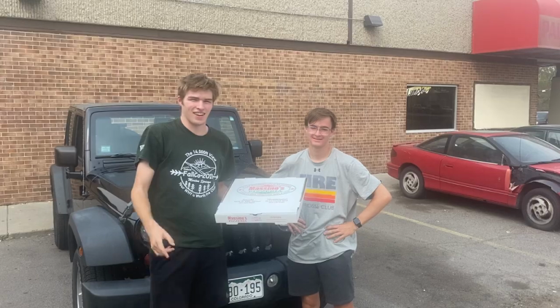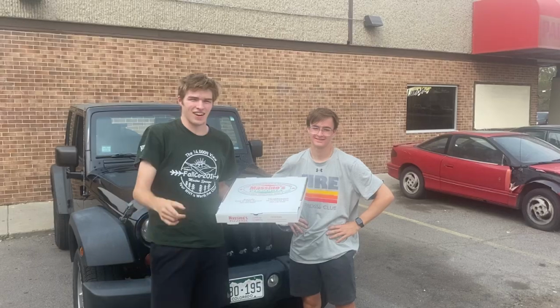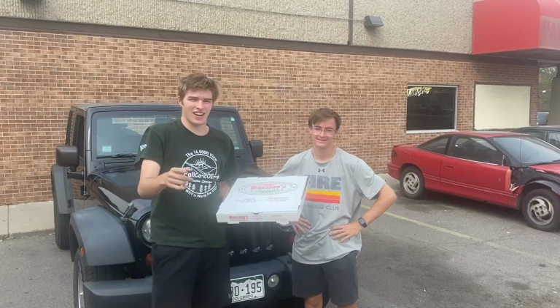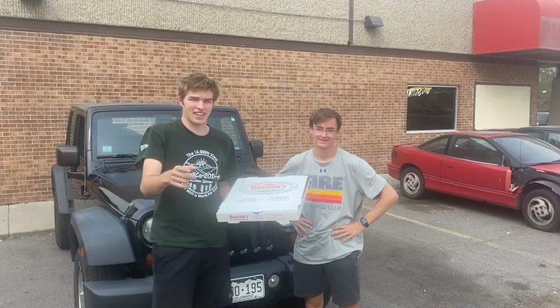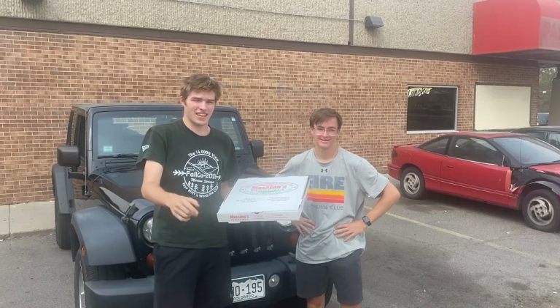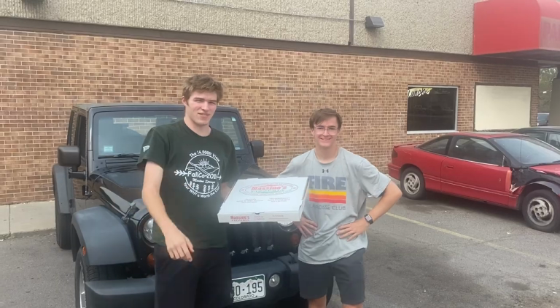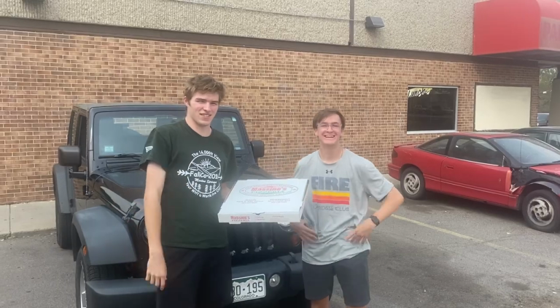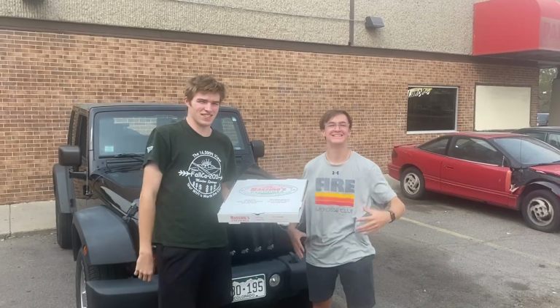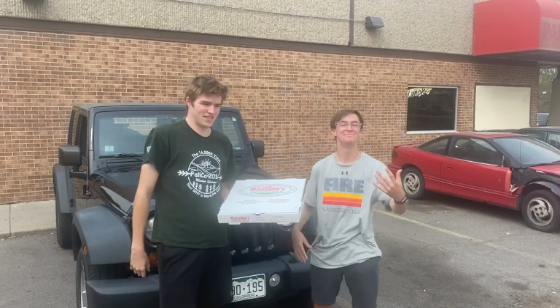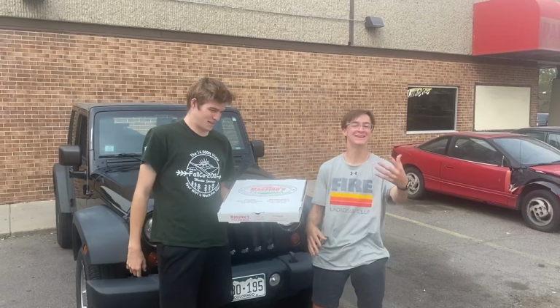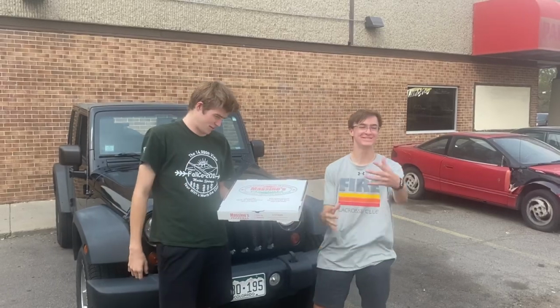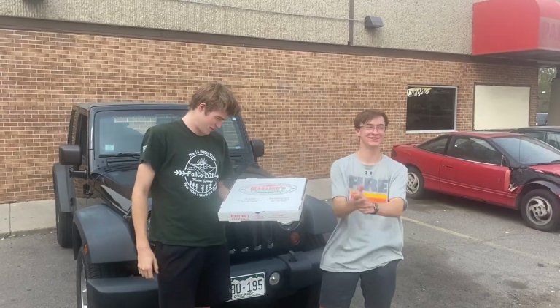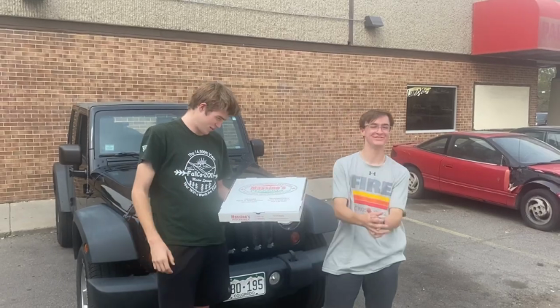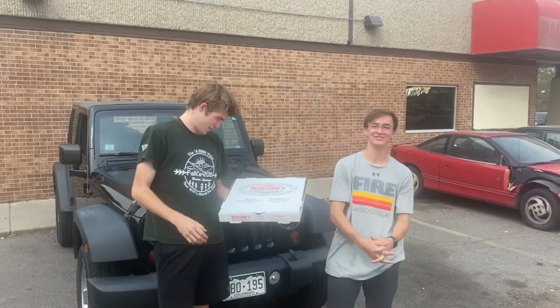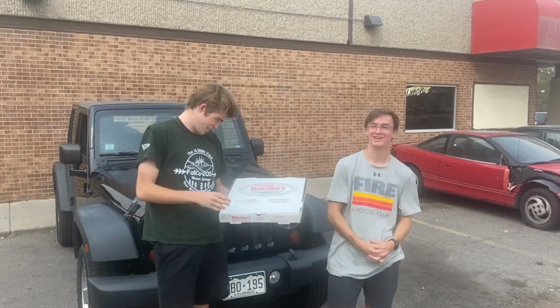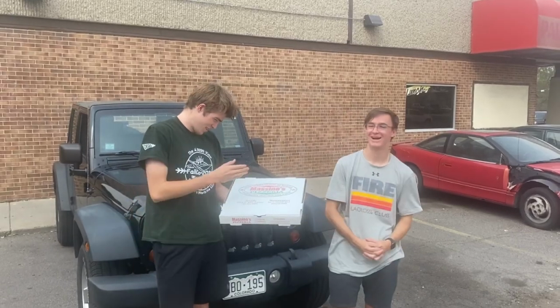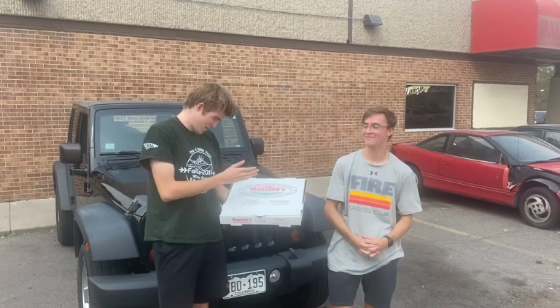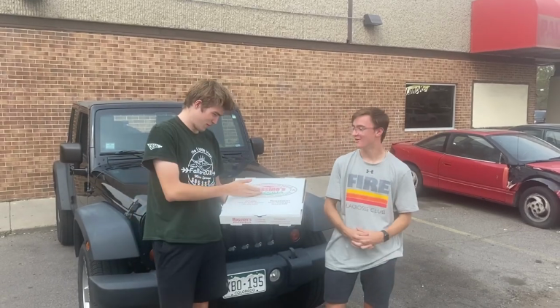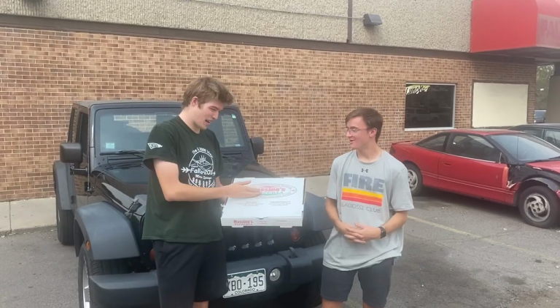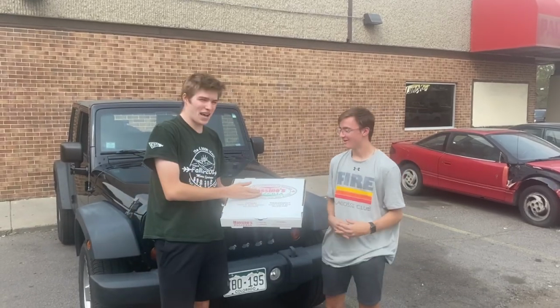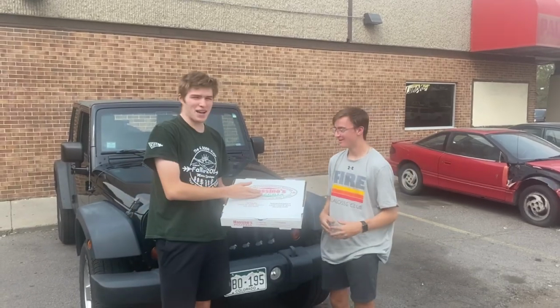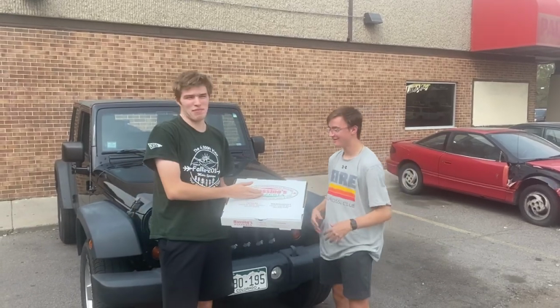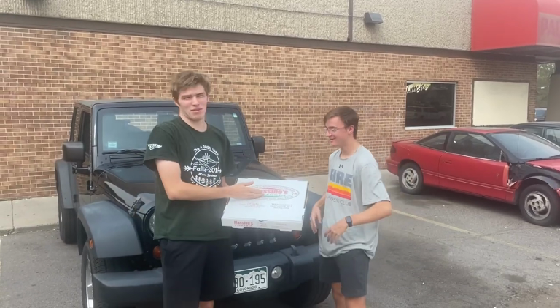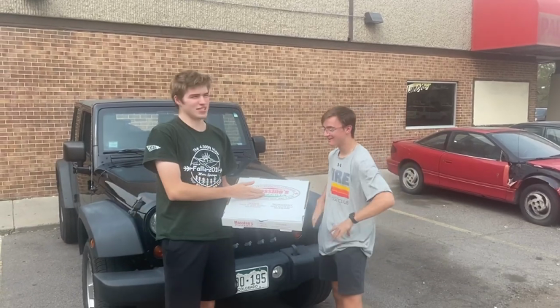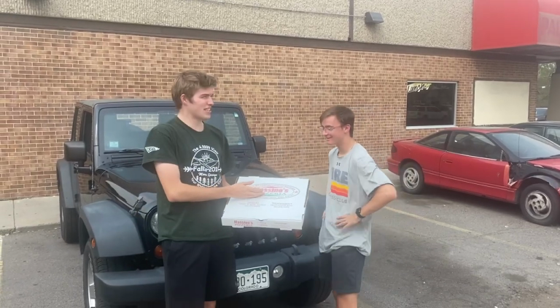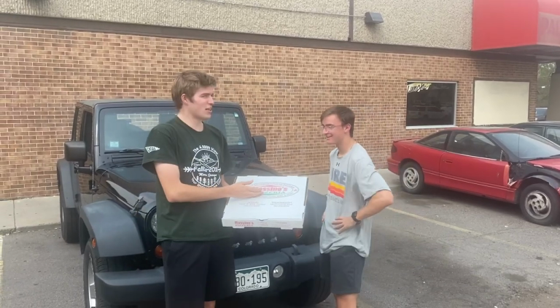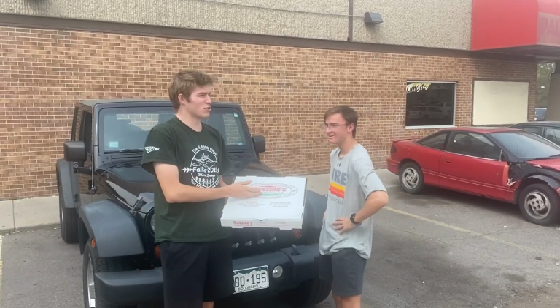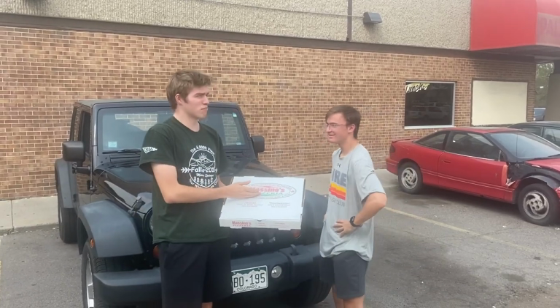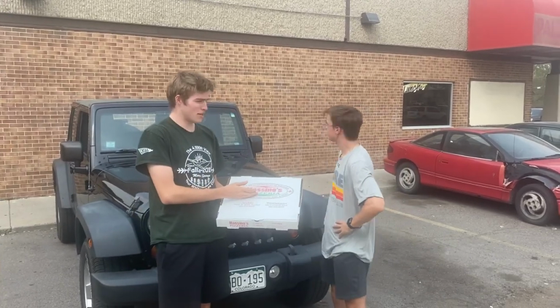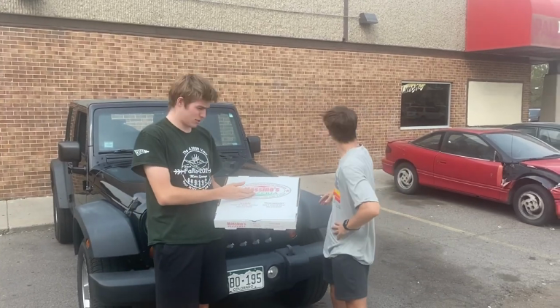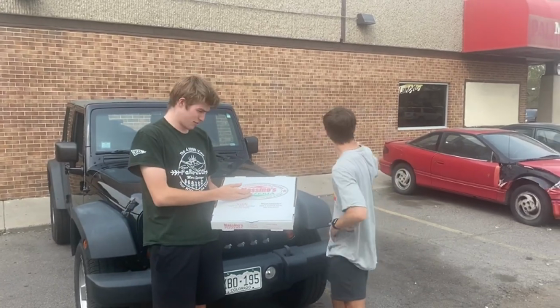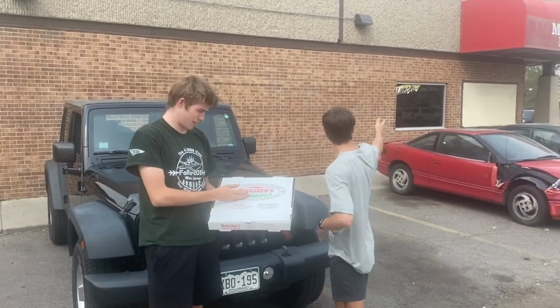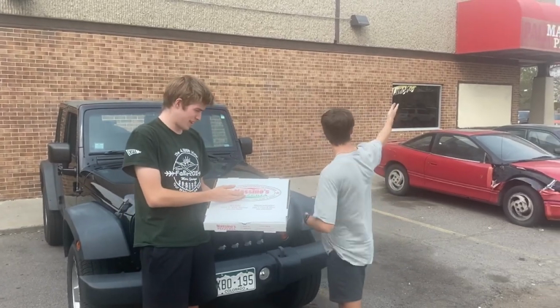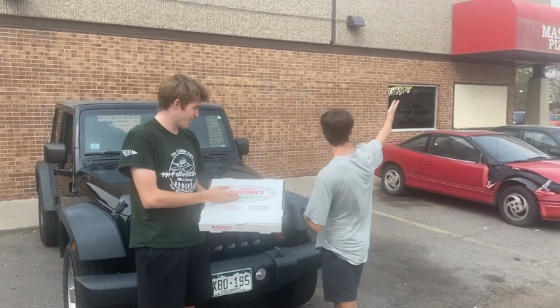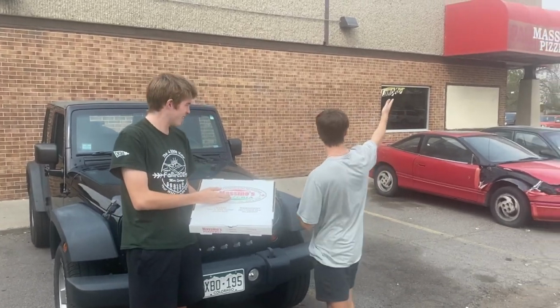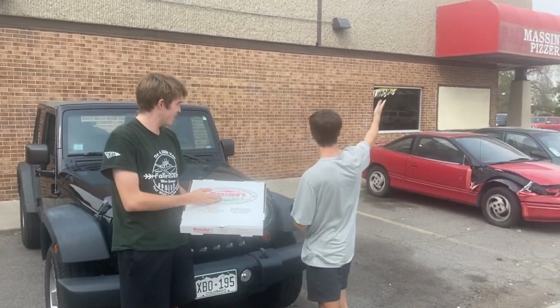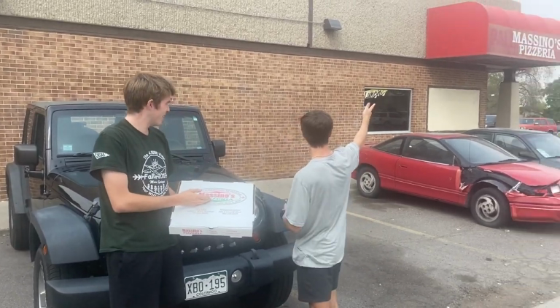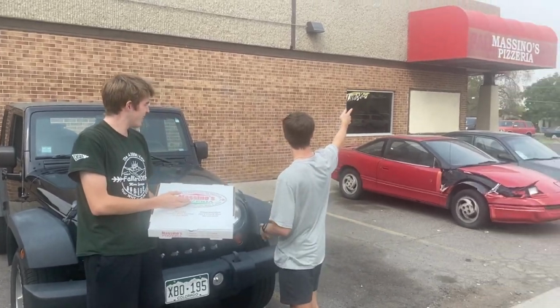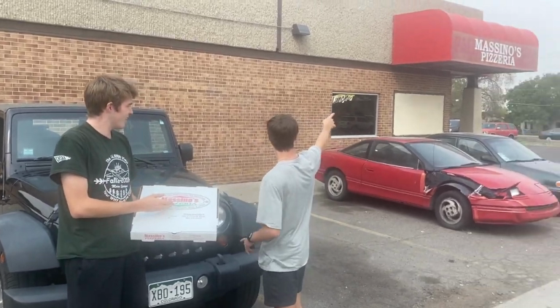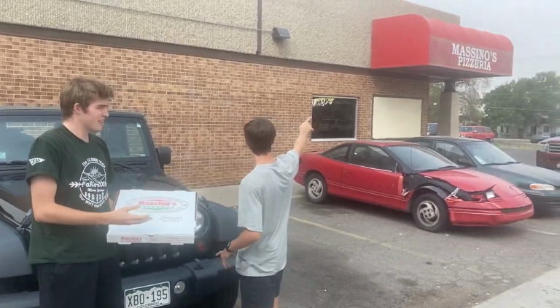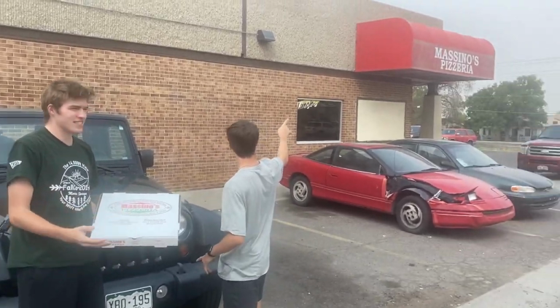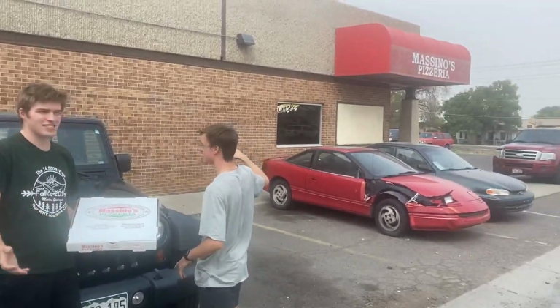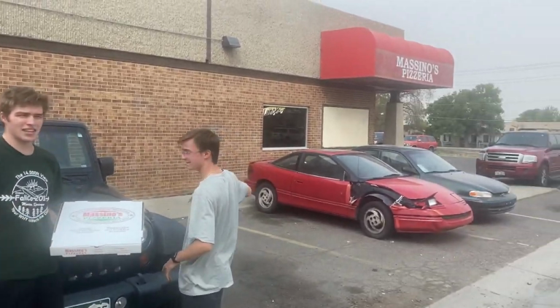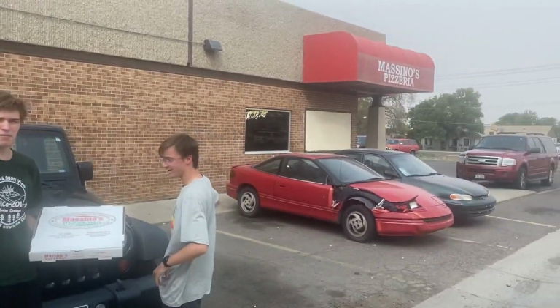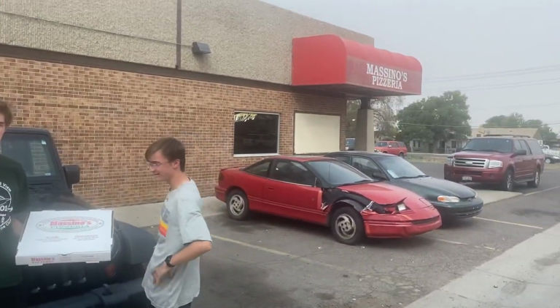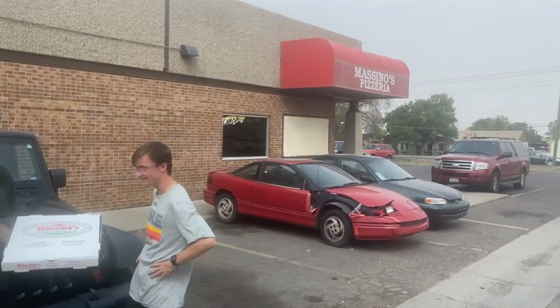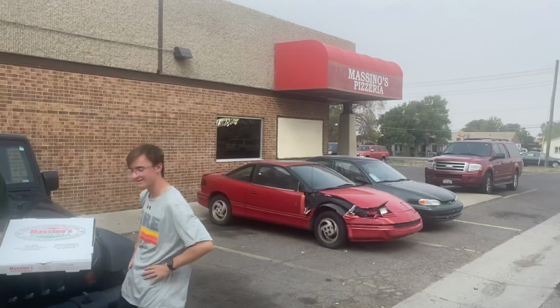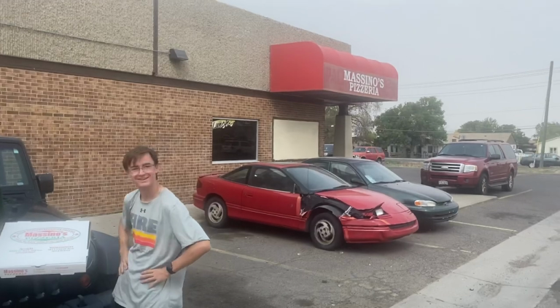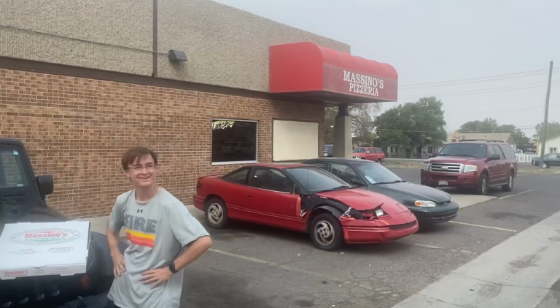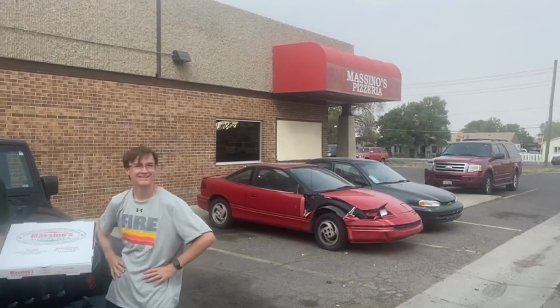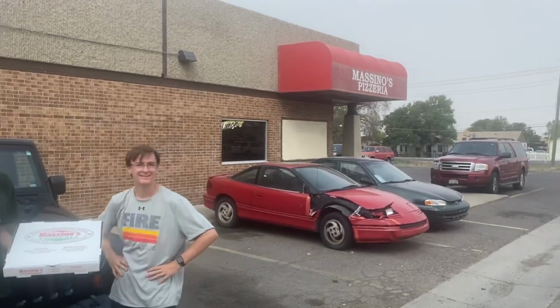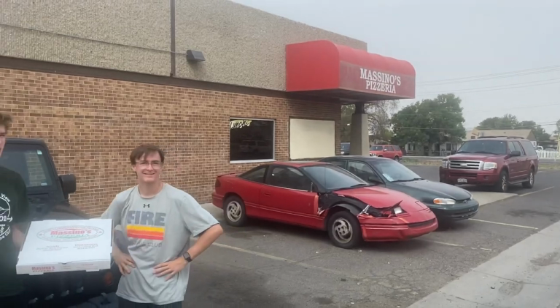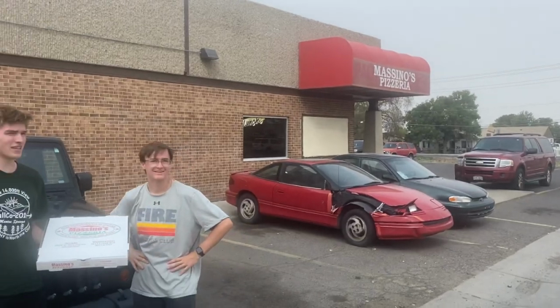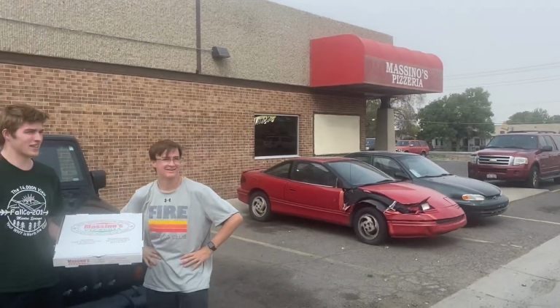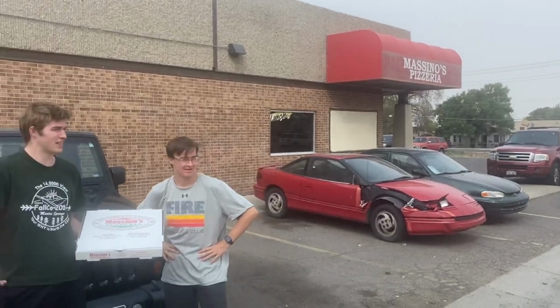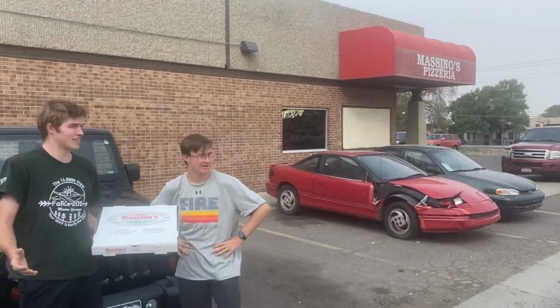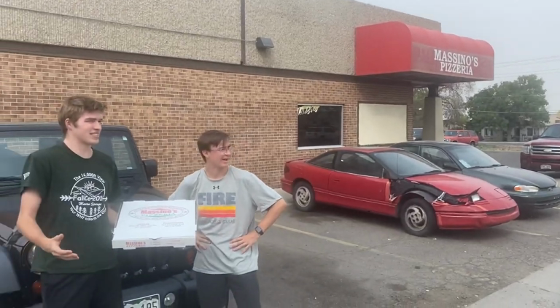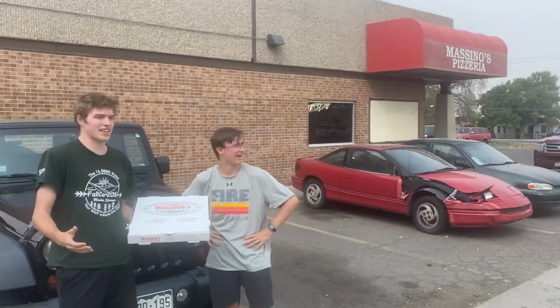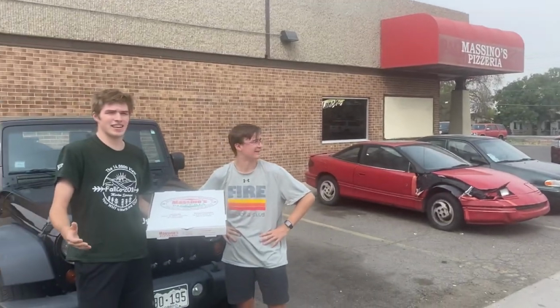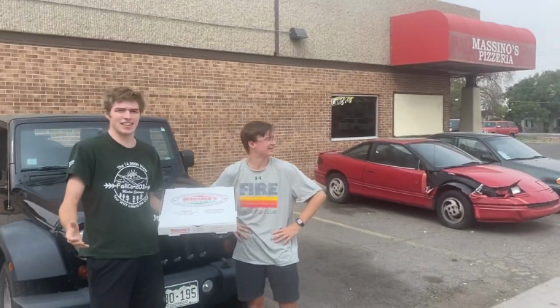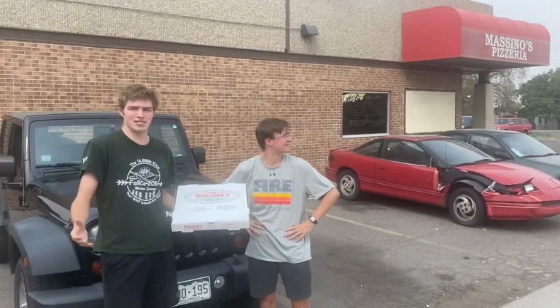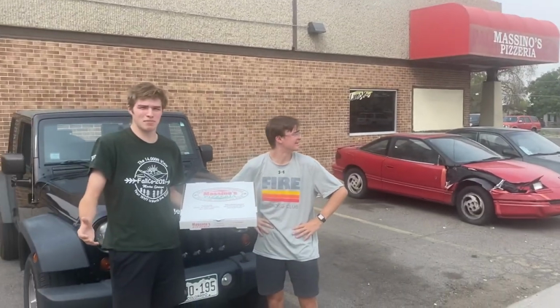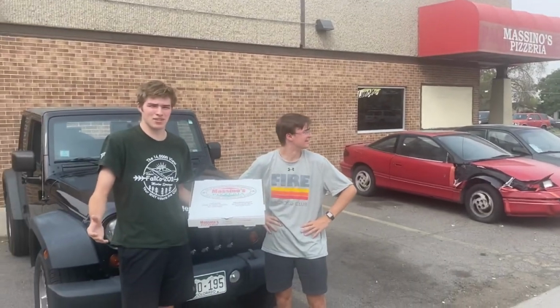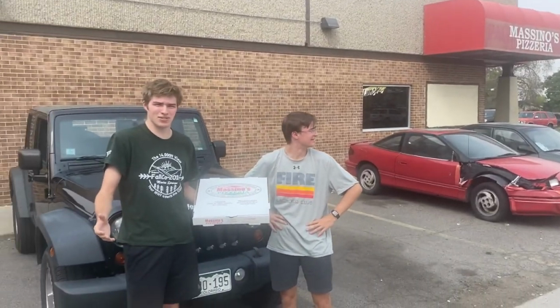All right, Kevin. It's pizza review time. We're at Messino's Pizzeria, right over there. Second pizza review of the week. Sunday special.